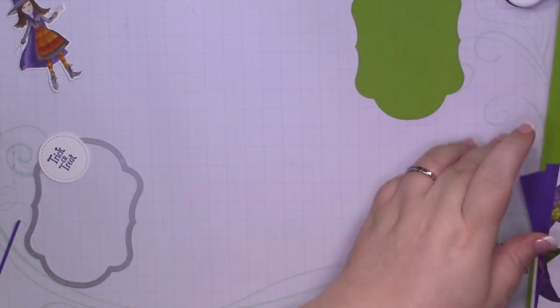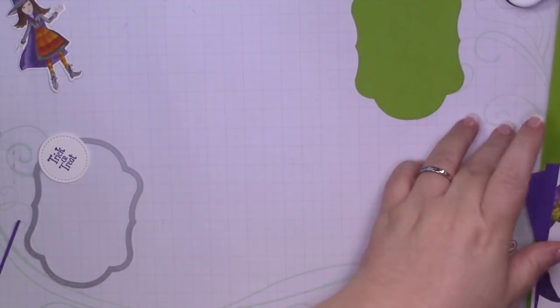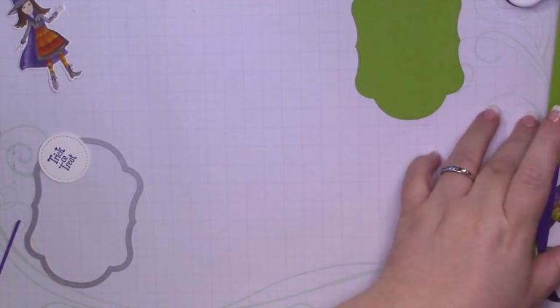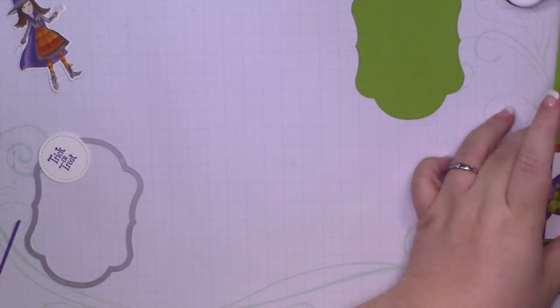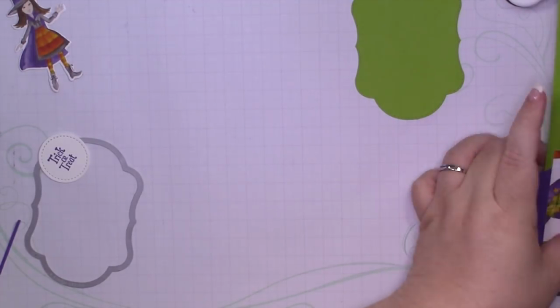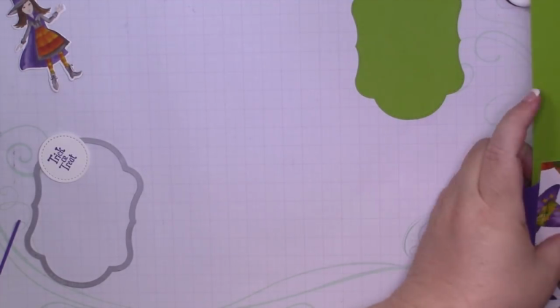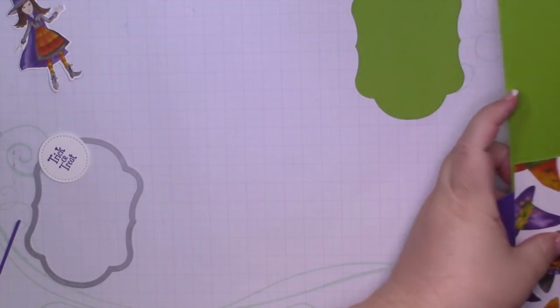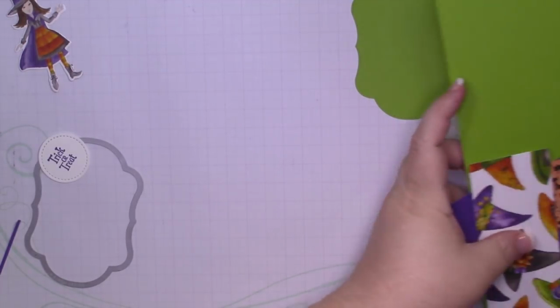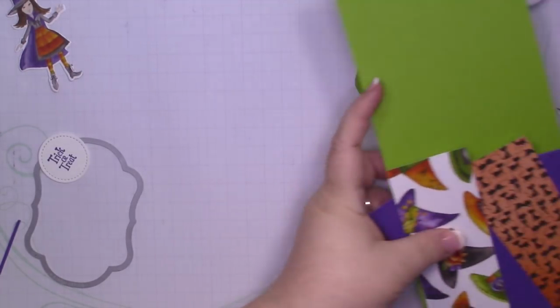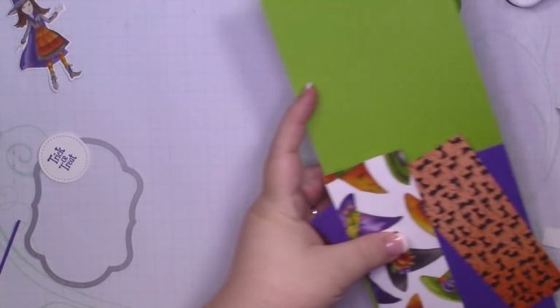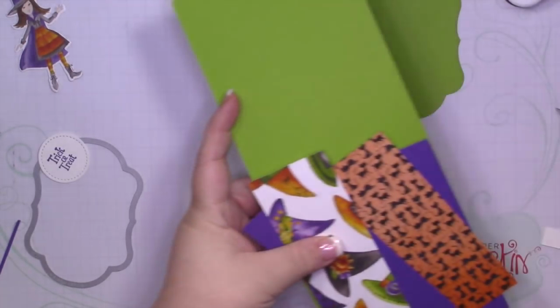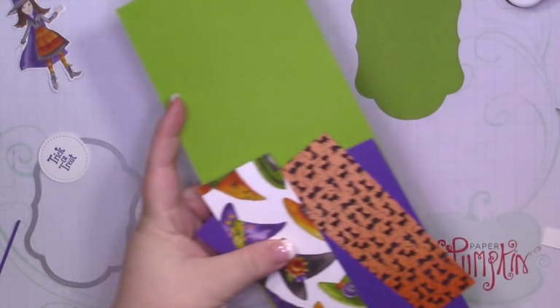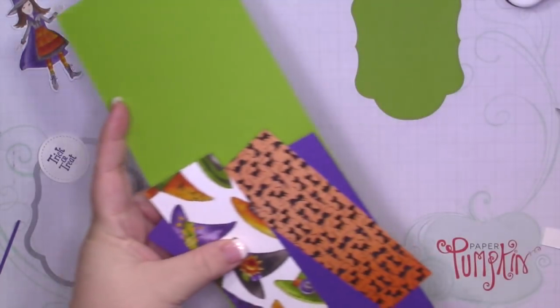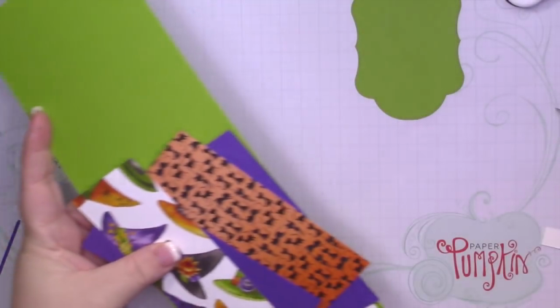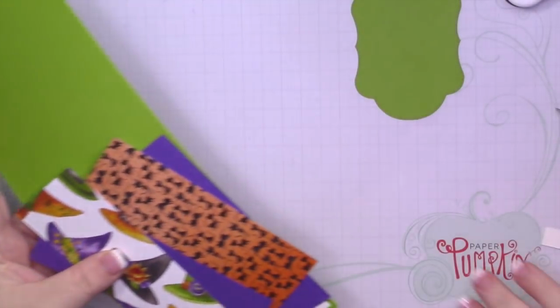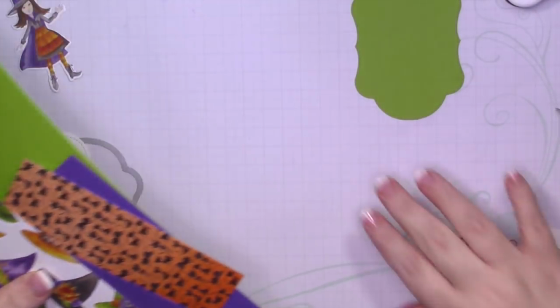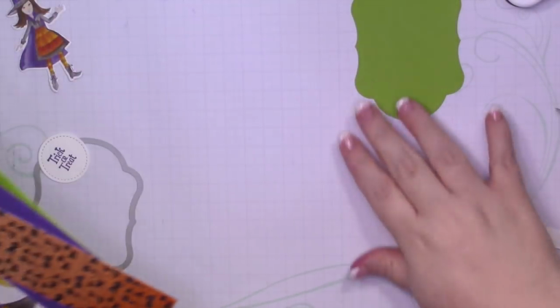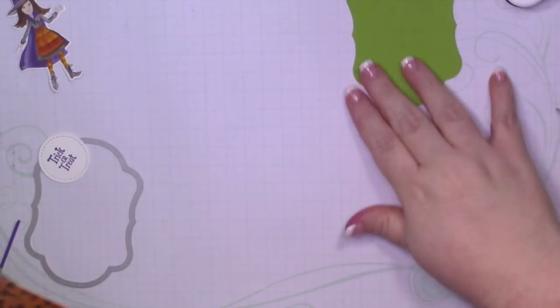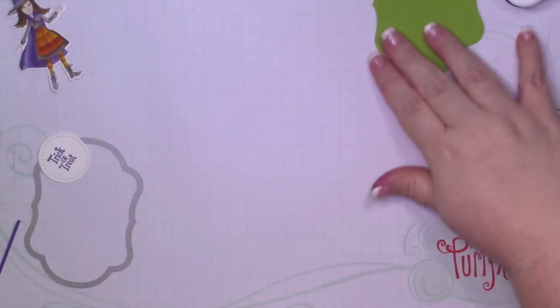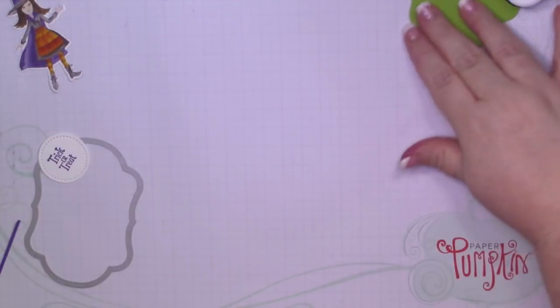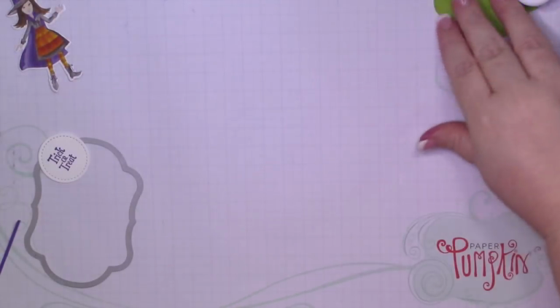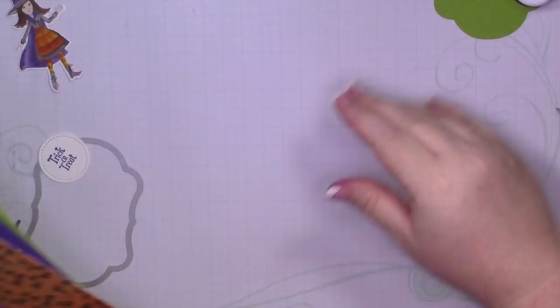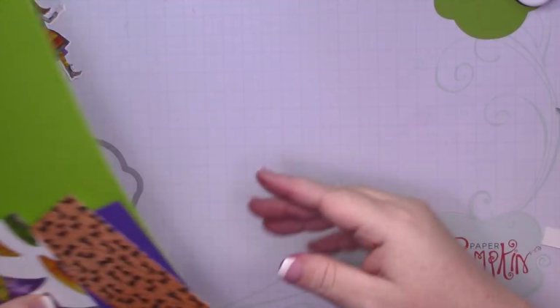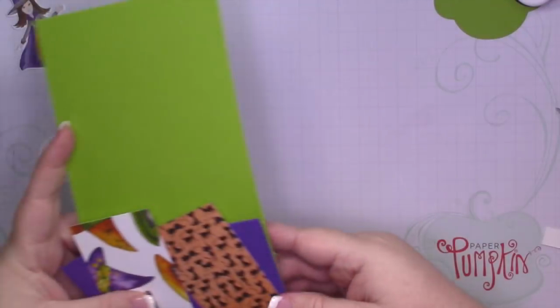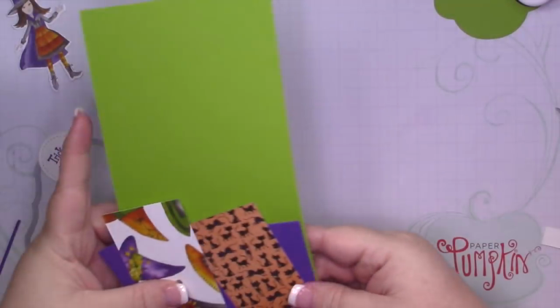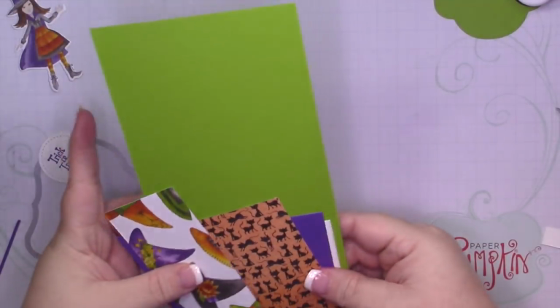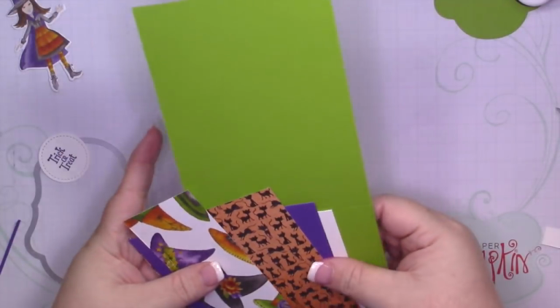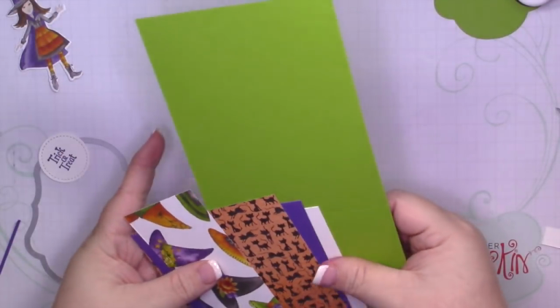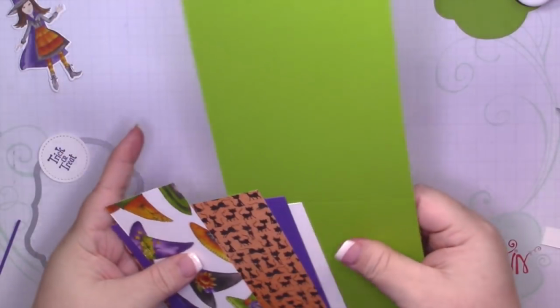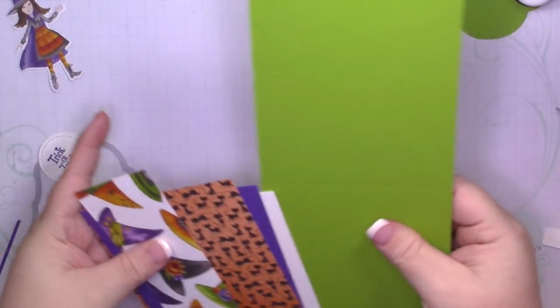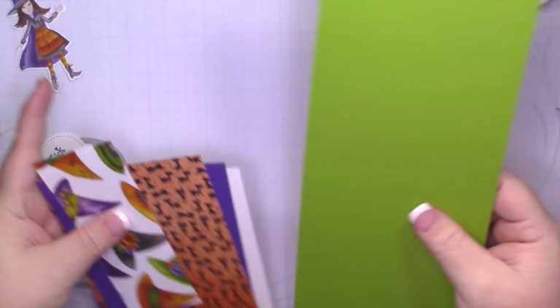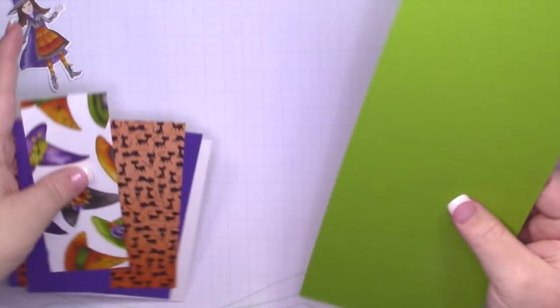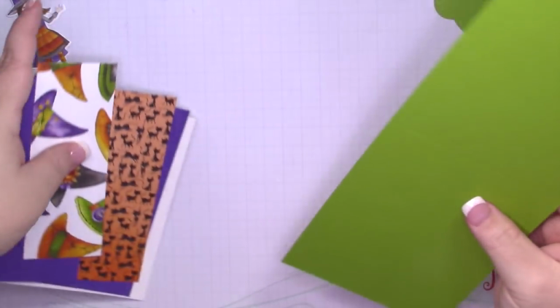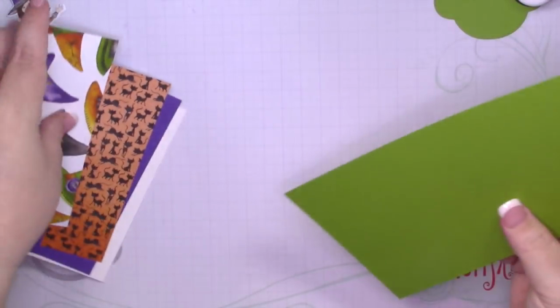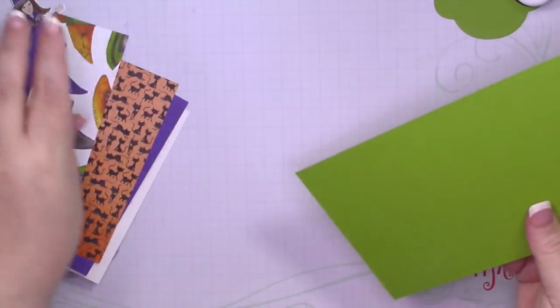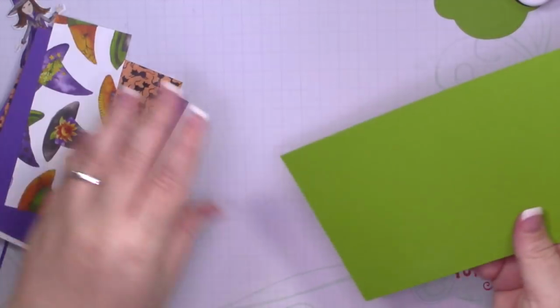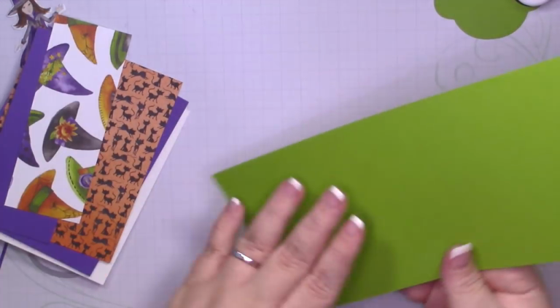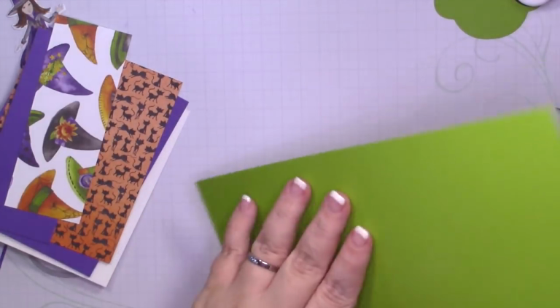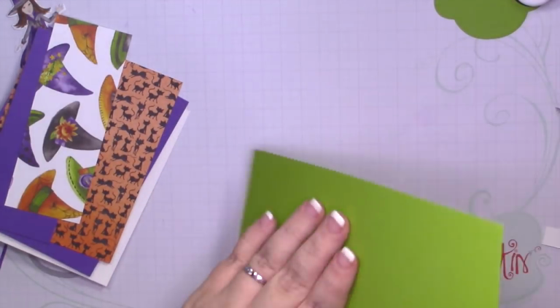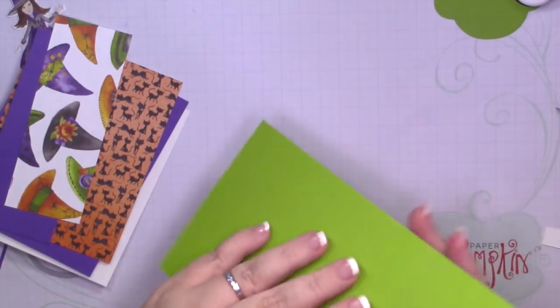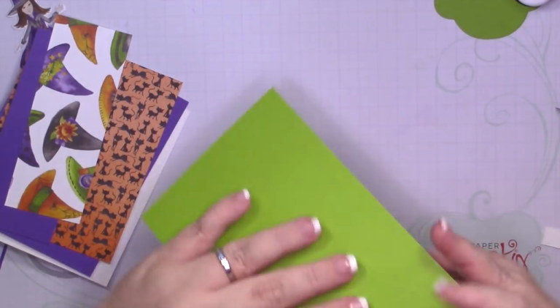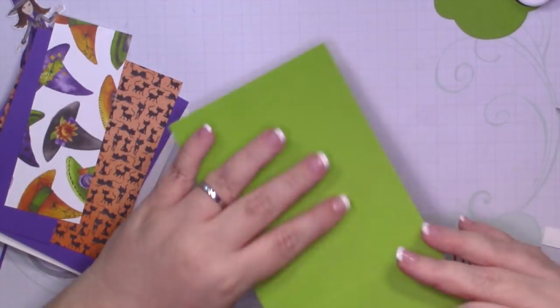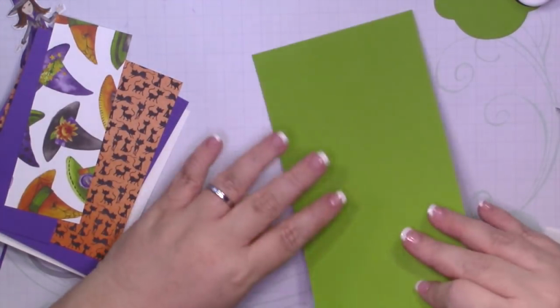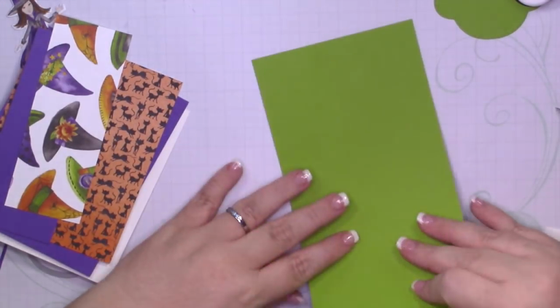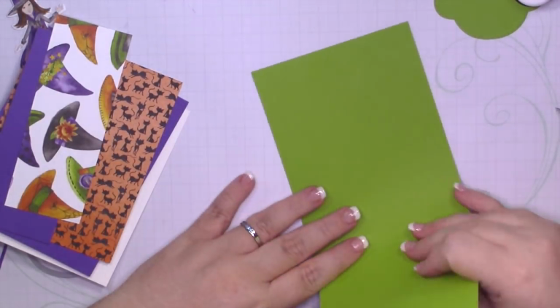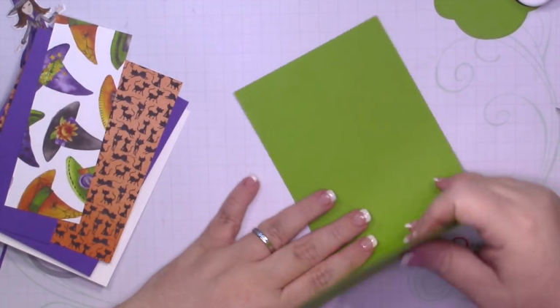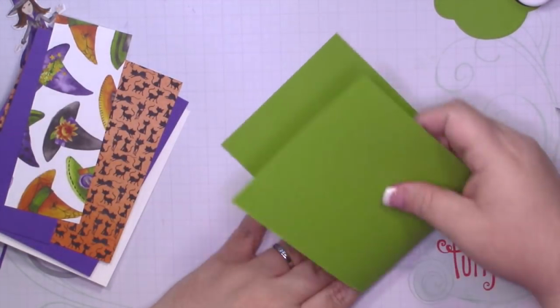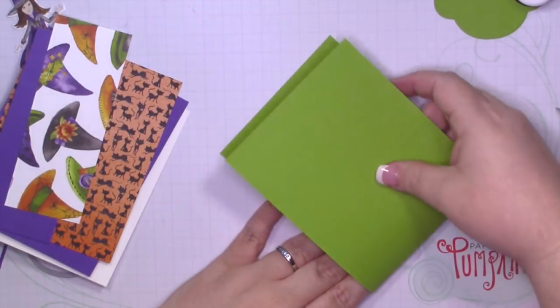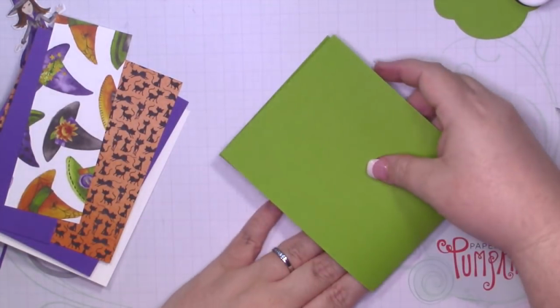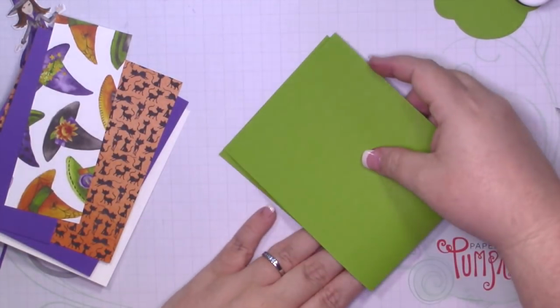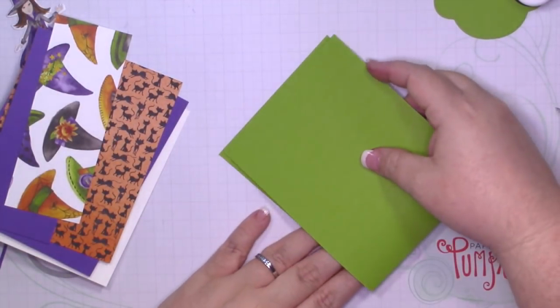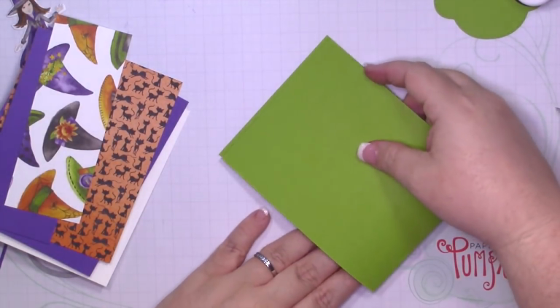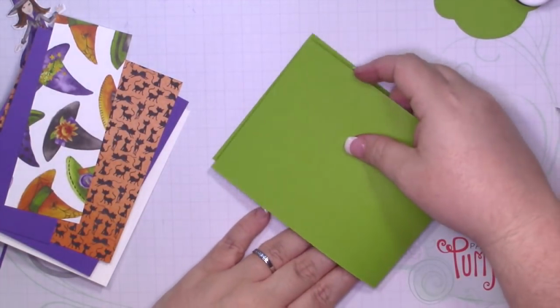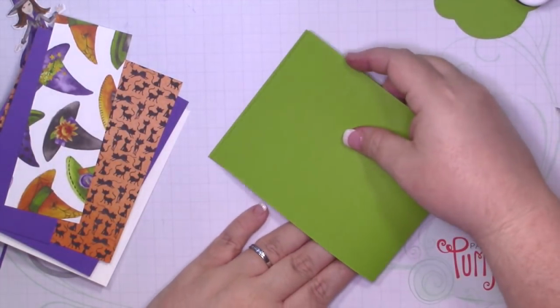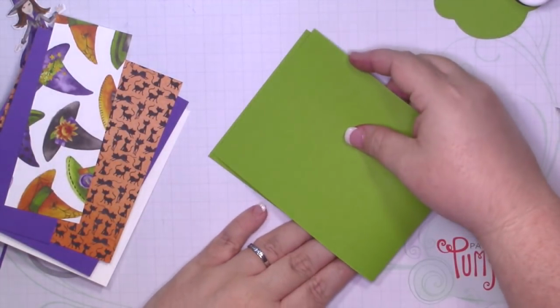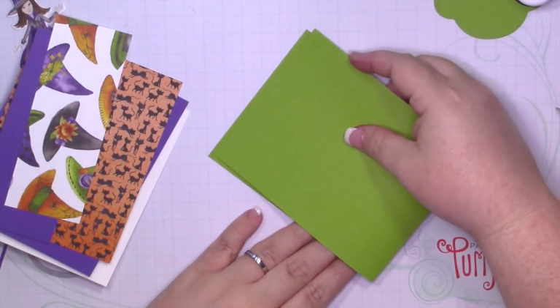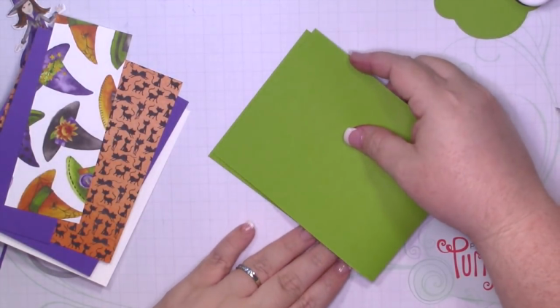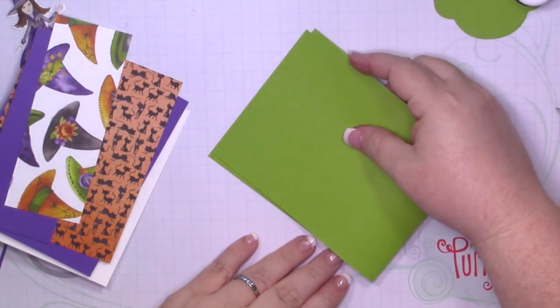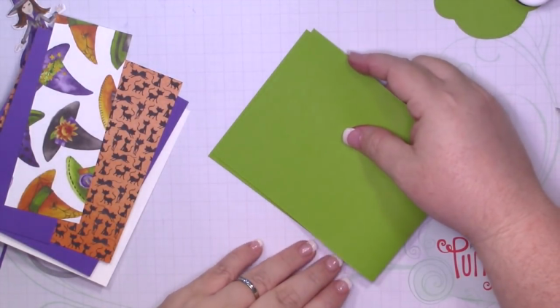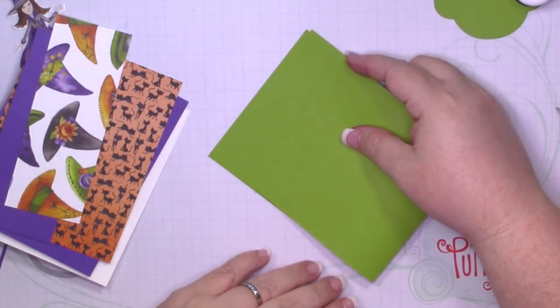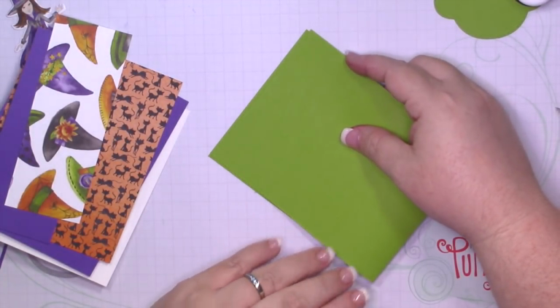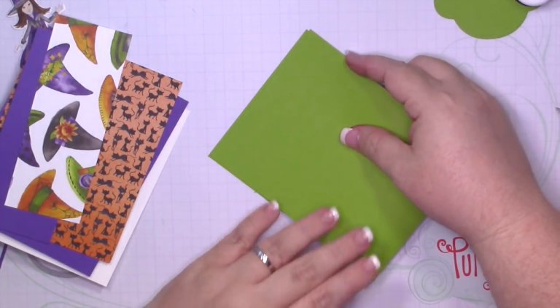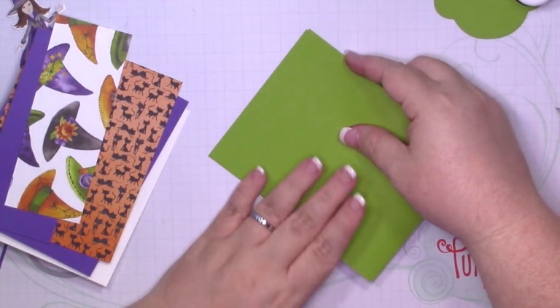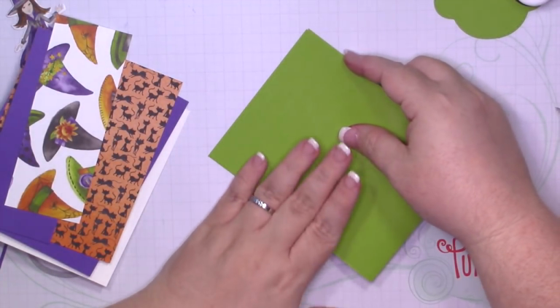For my card base, I have another piece of Granny Apple Green that measures four and a quarter by eleven. I scored it at five and a half.